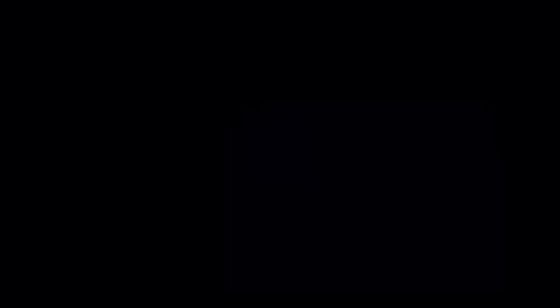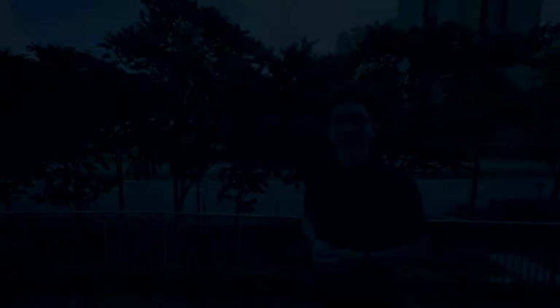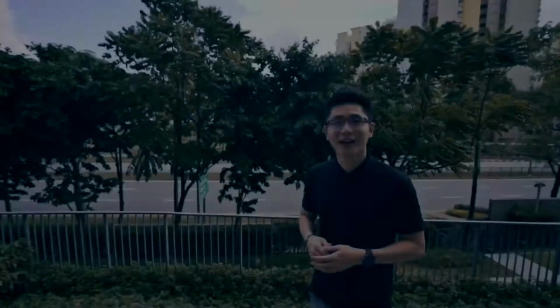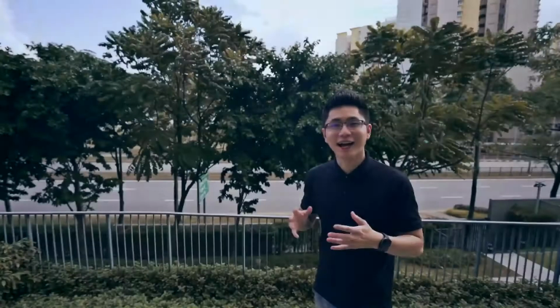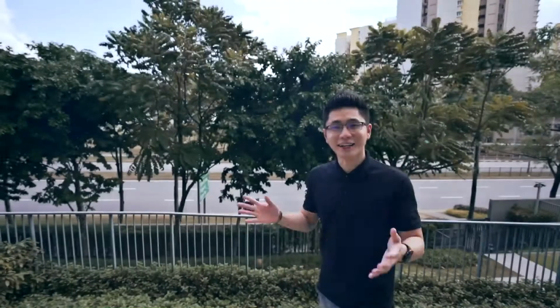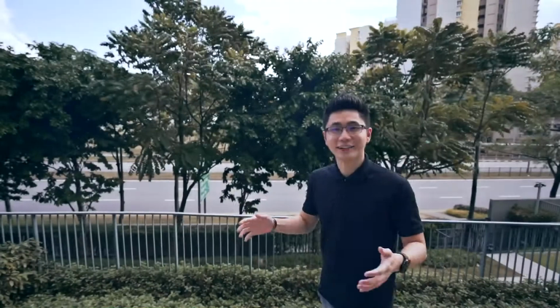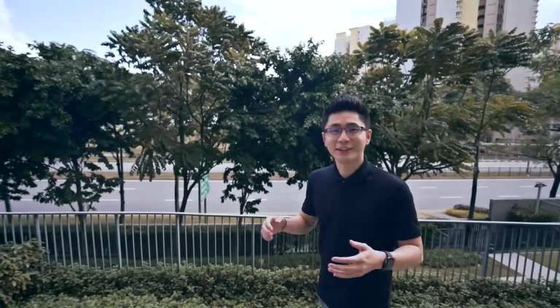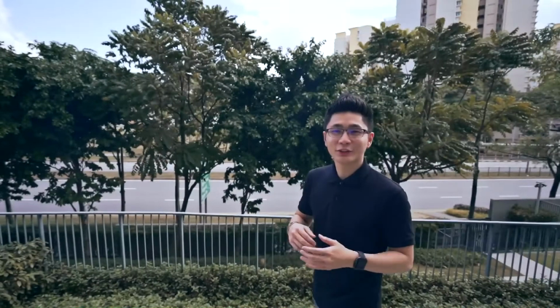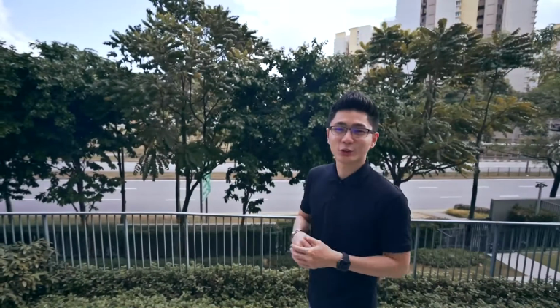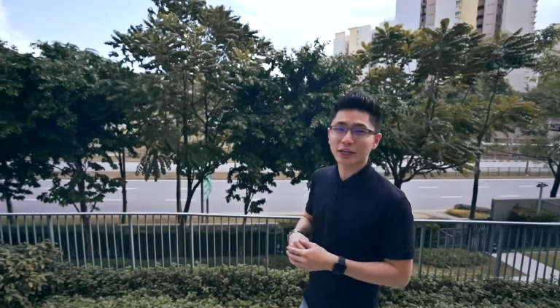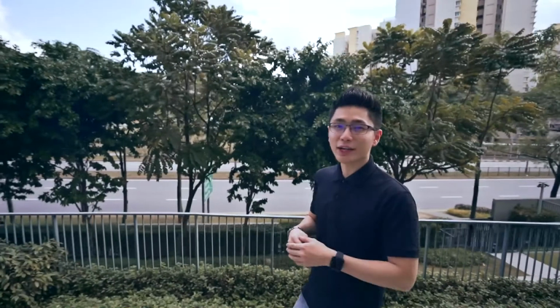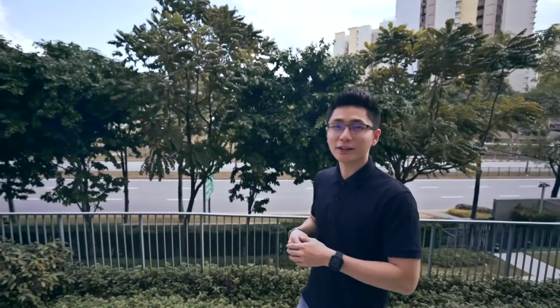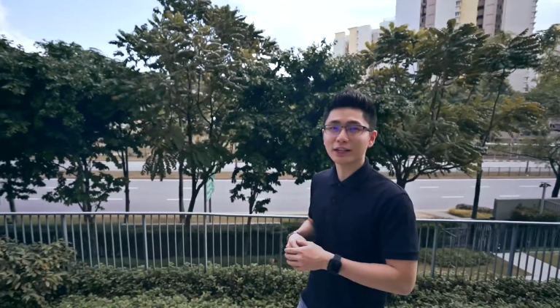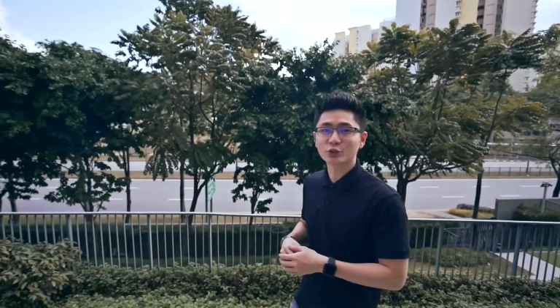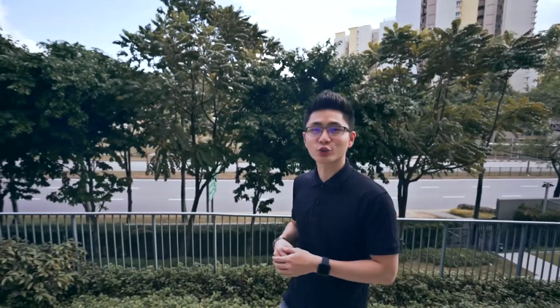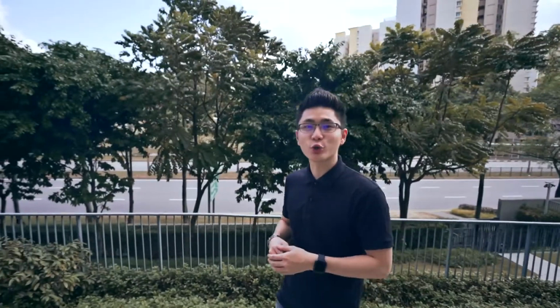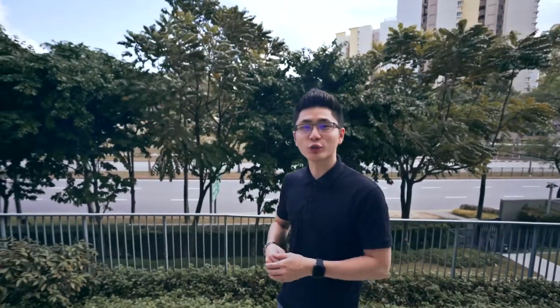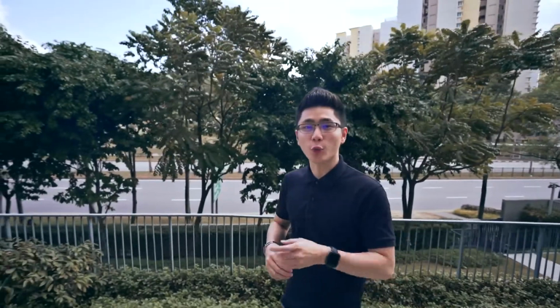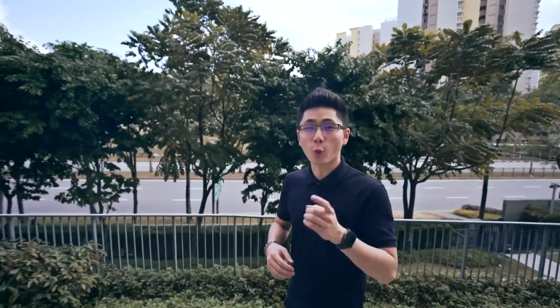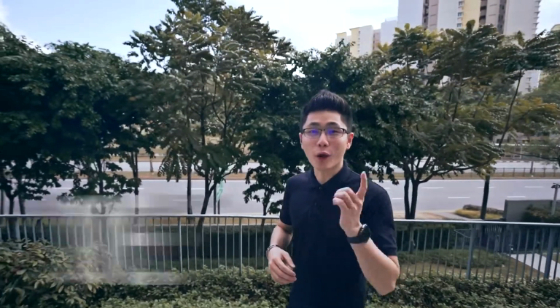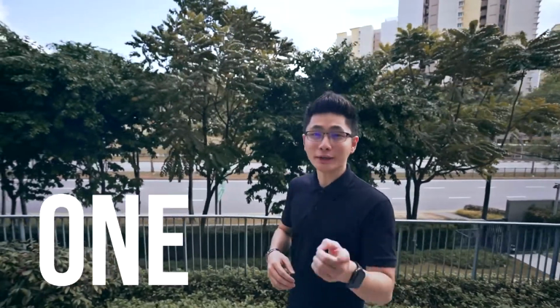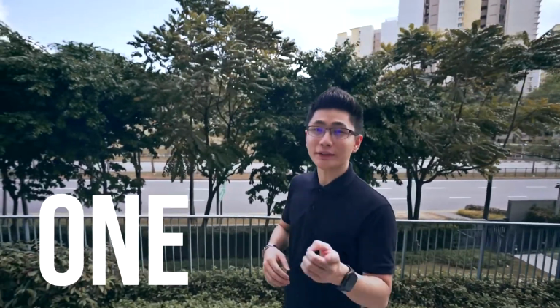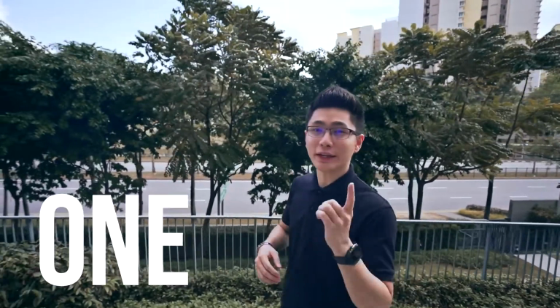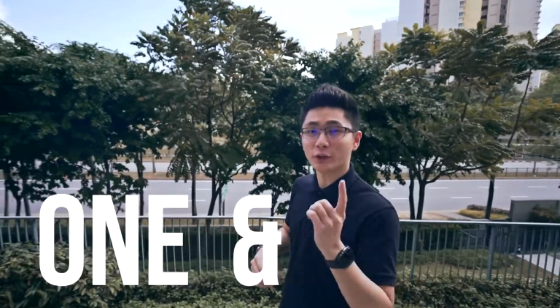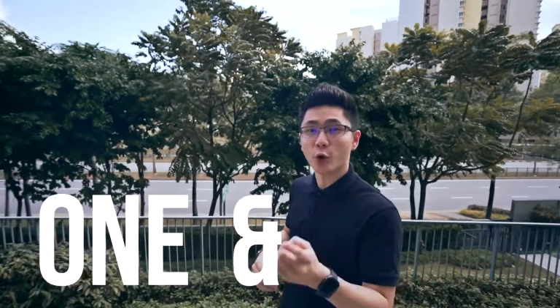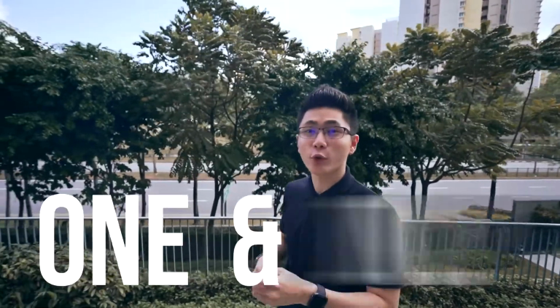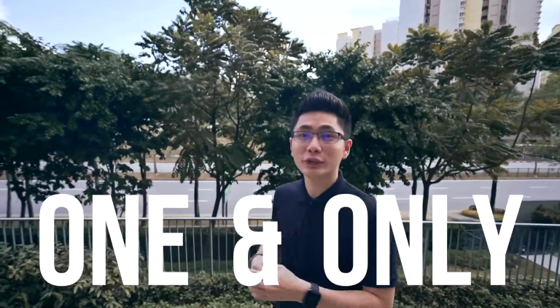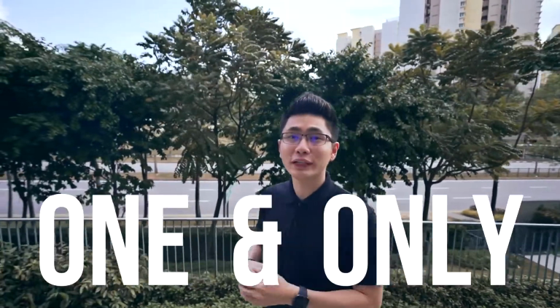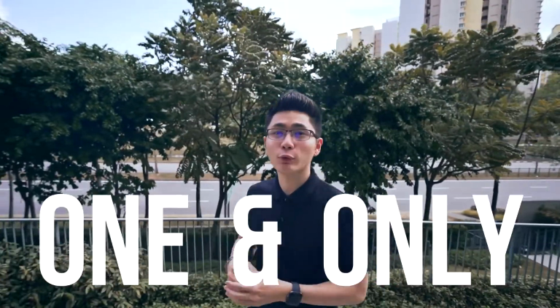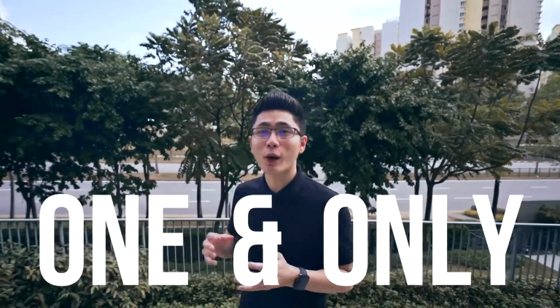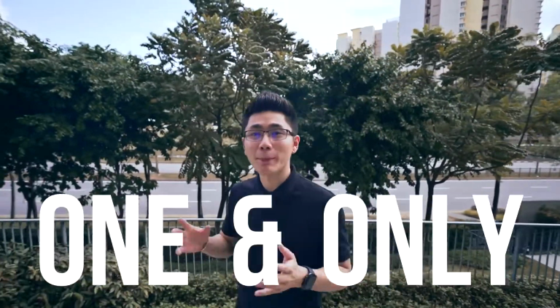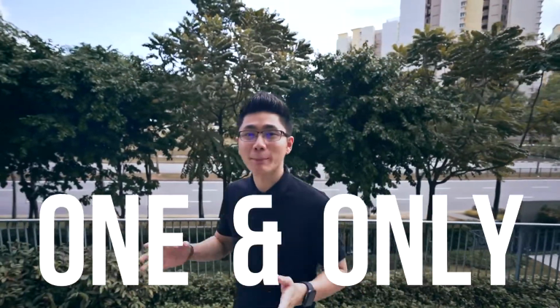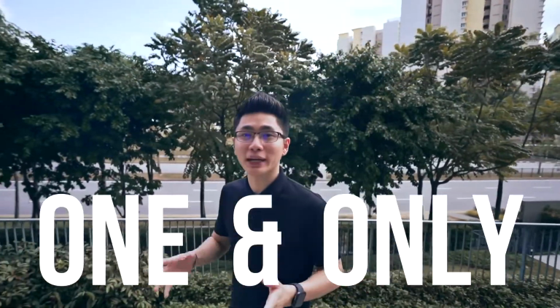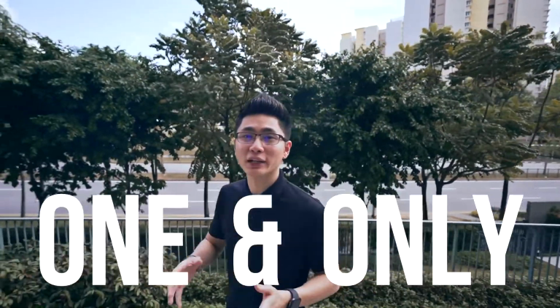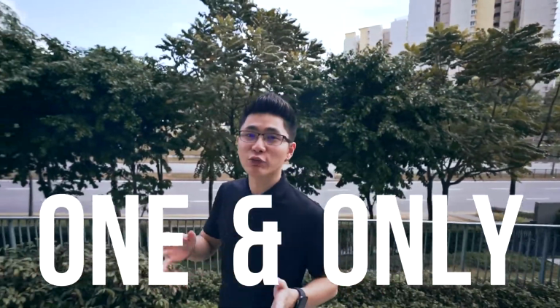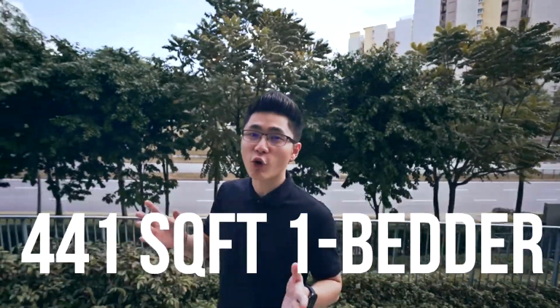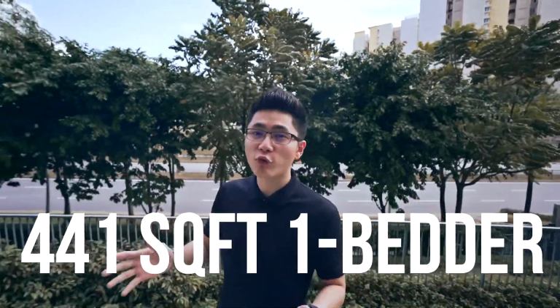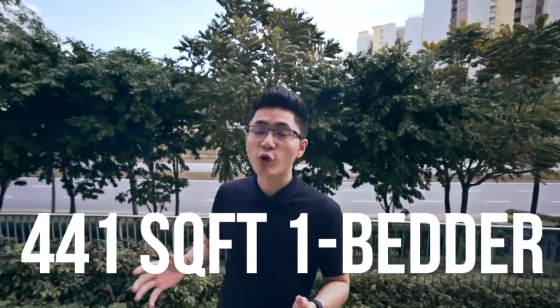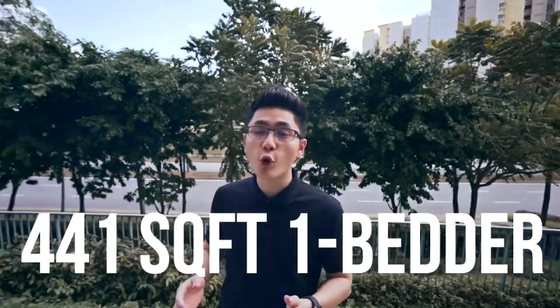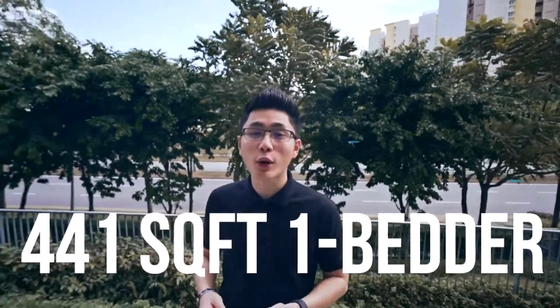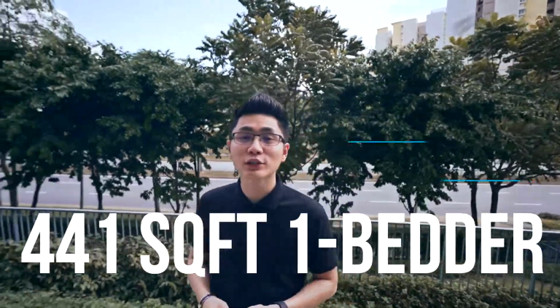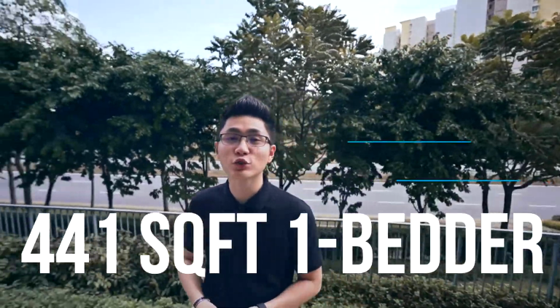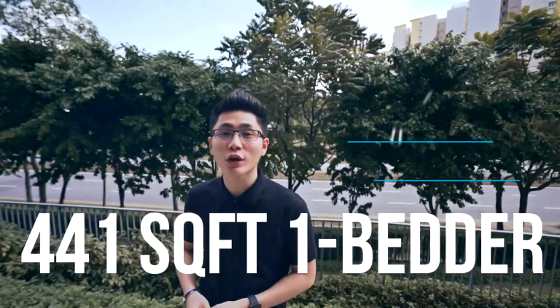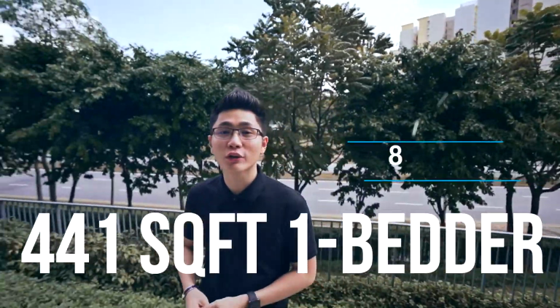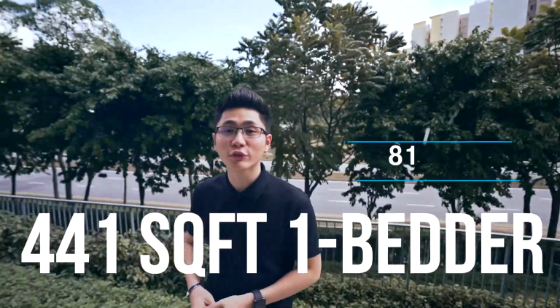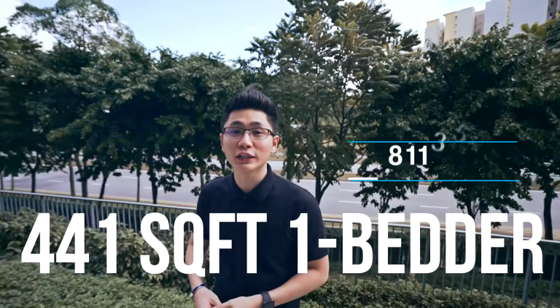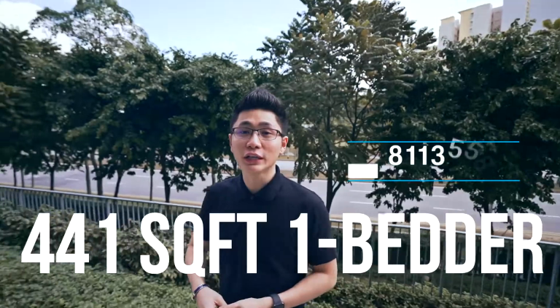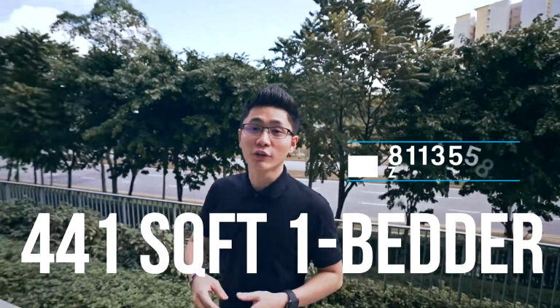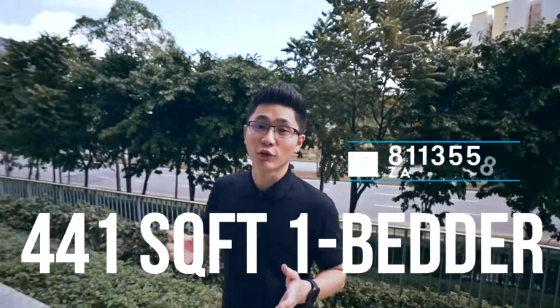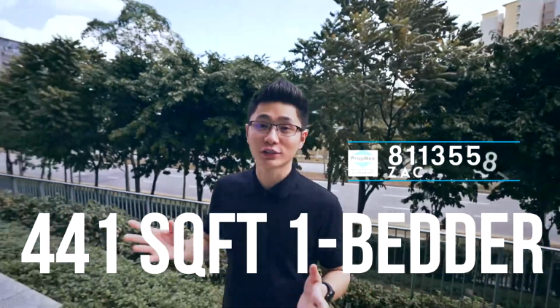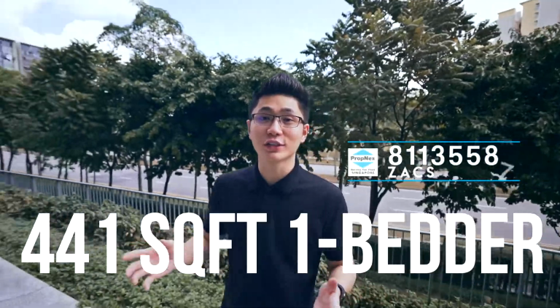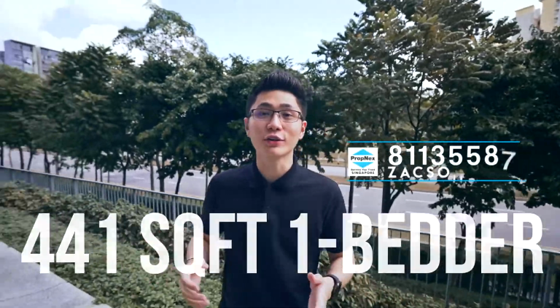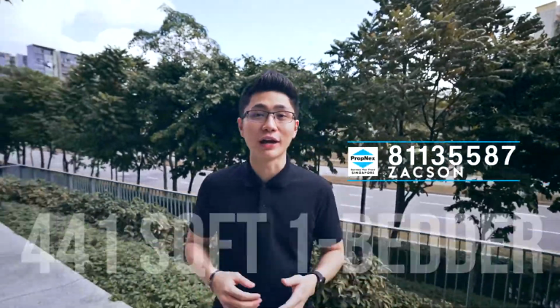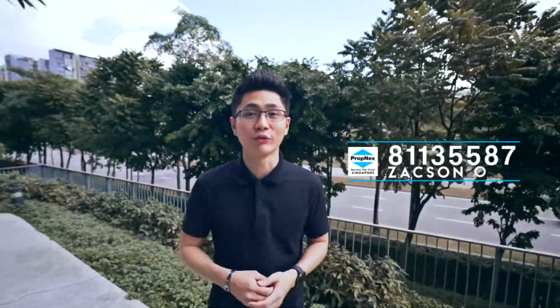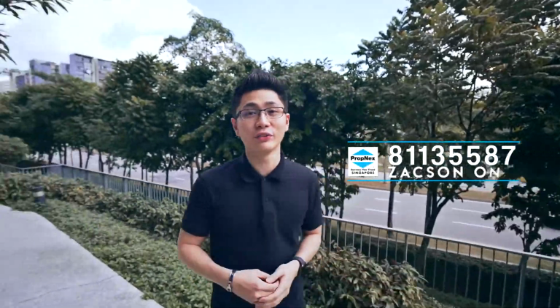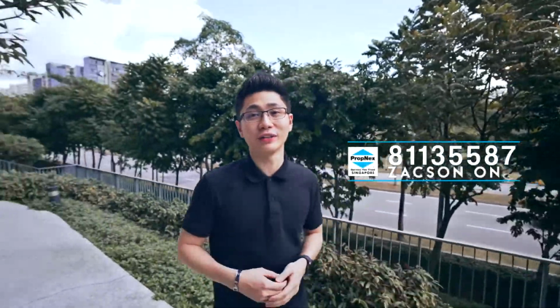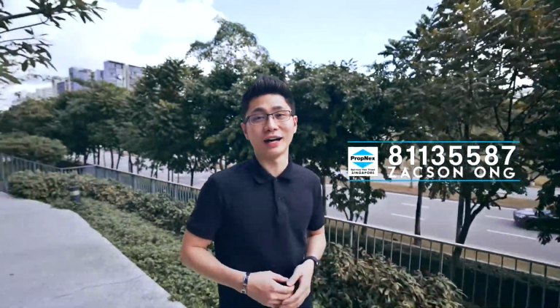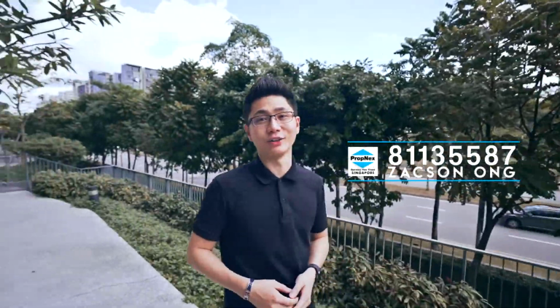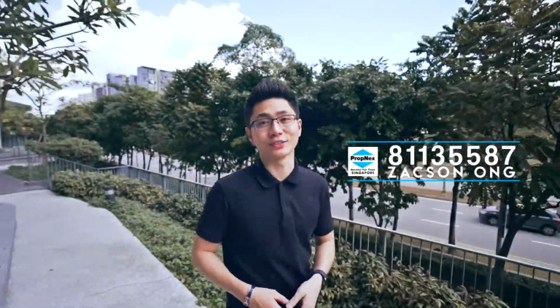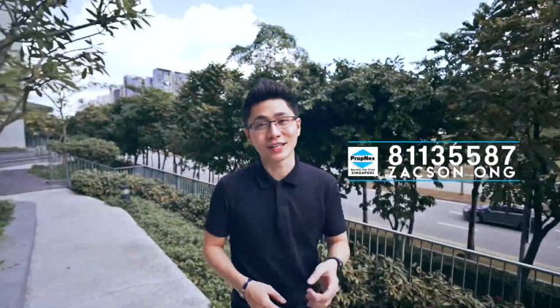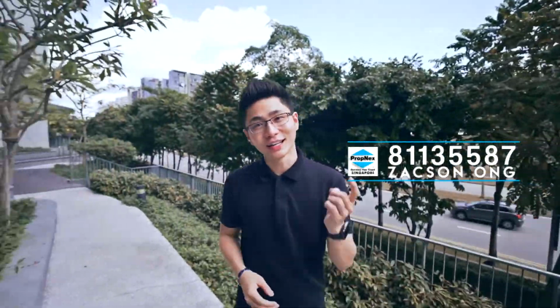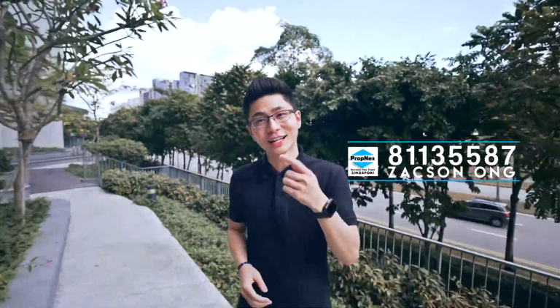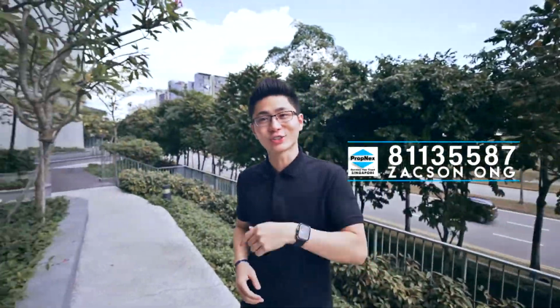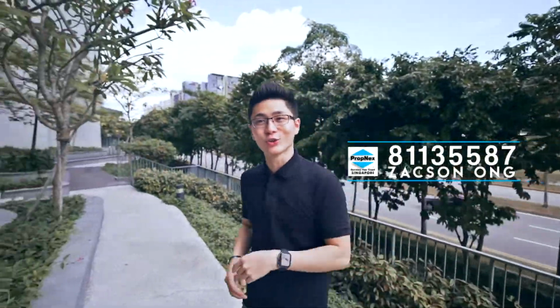Hi, today I'd like to show you the one and only one-bedder, 441 square feet, for sale at River Owls. Let's go!